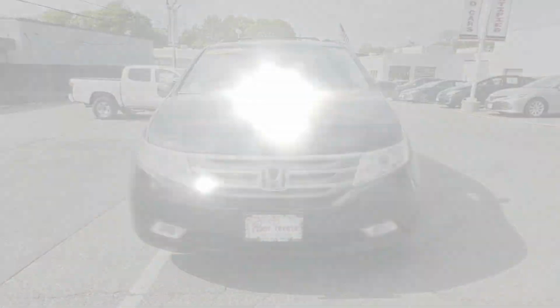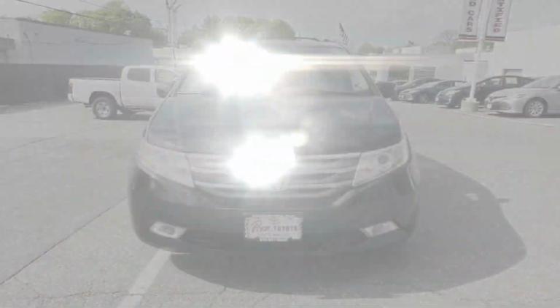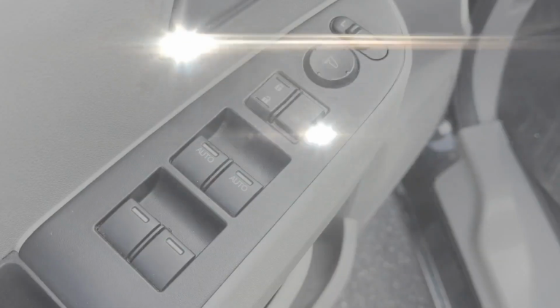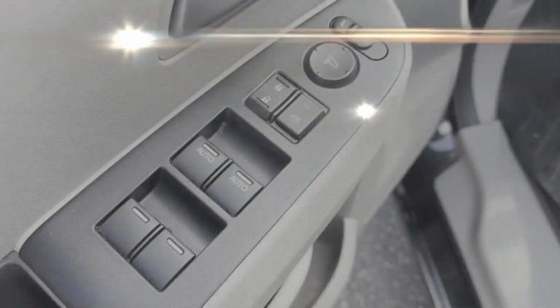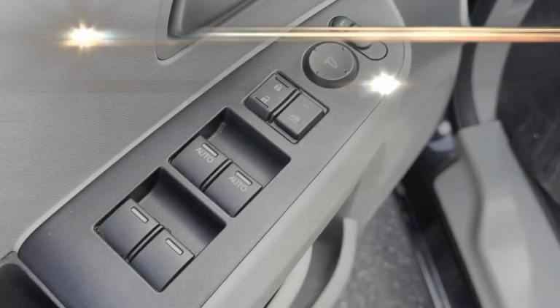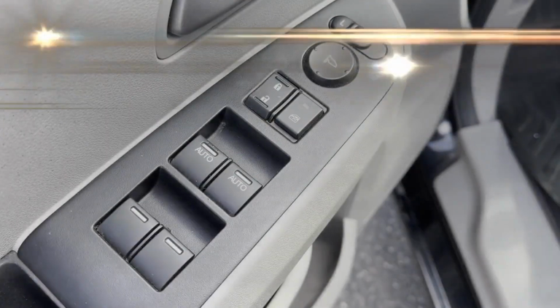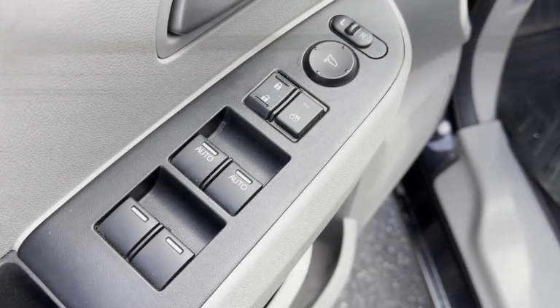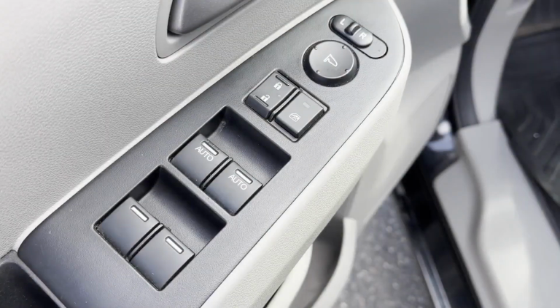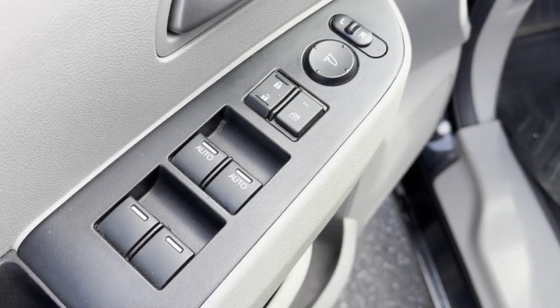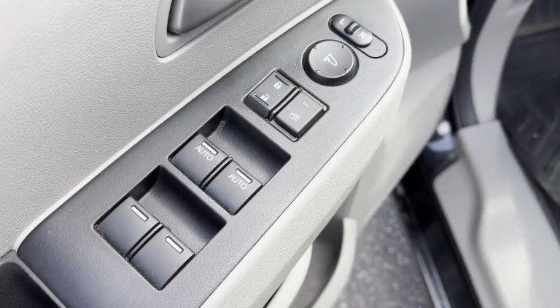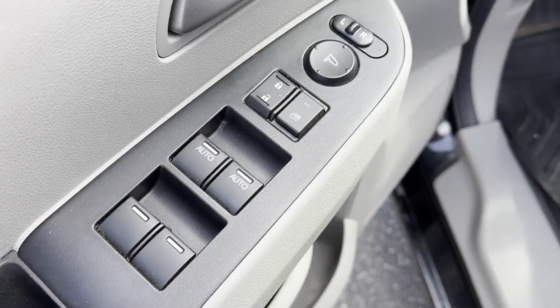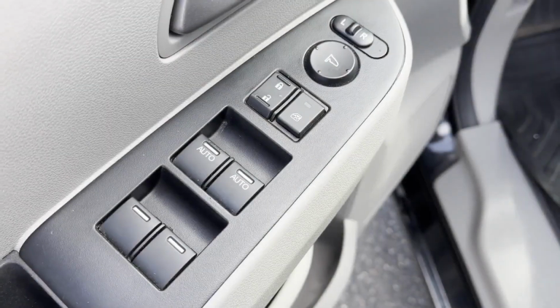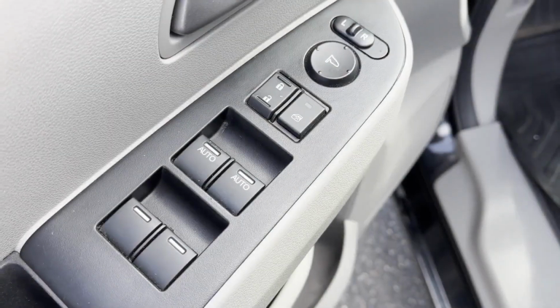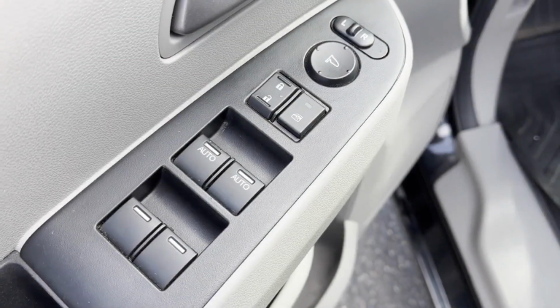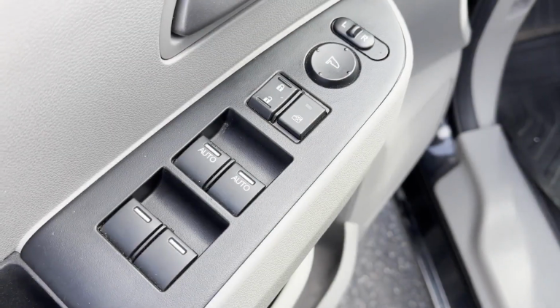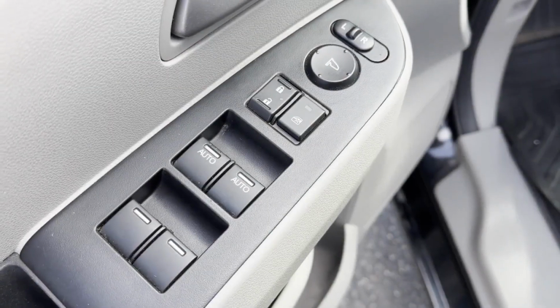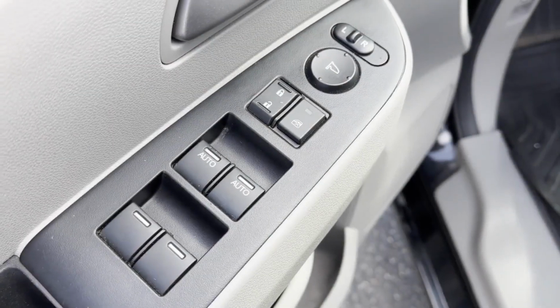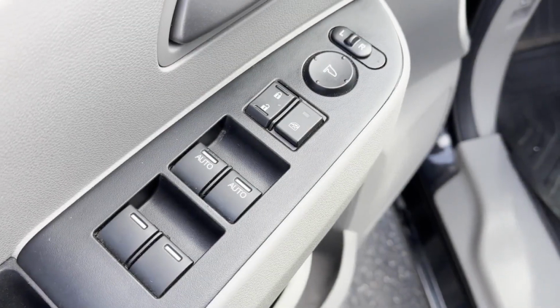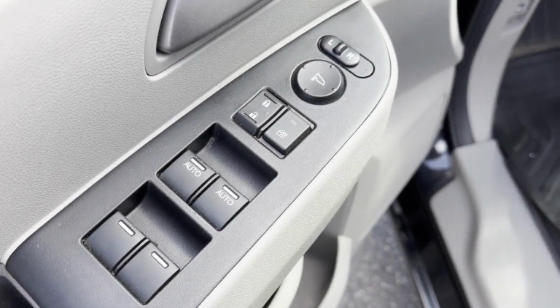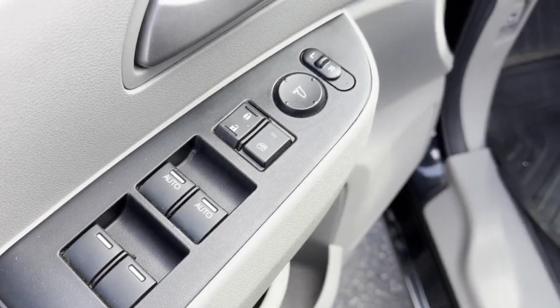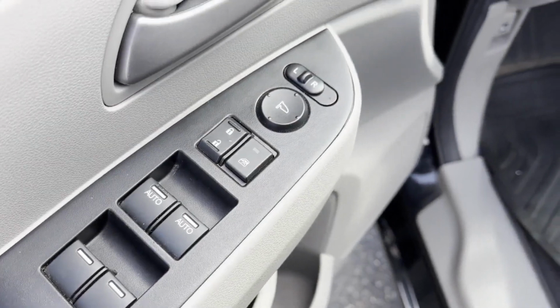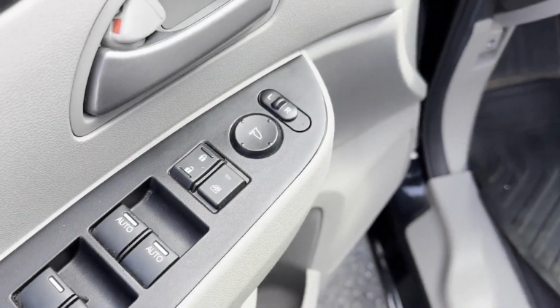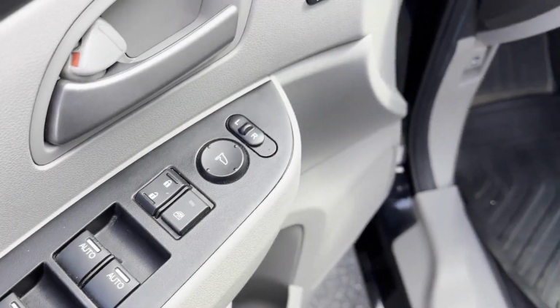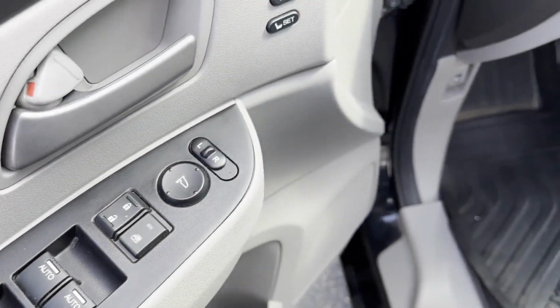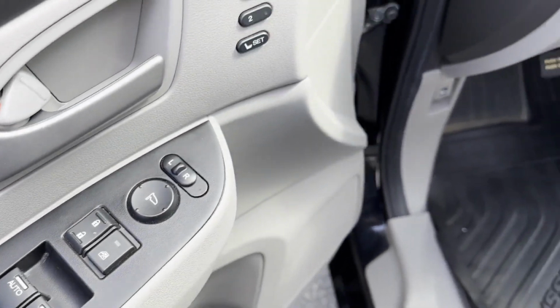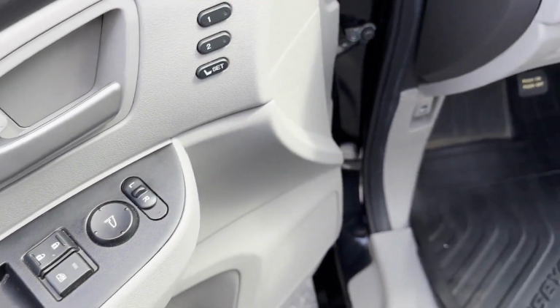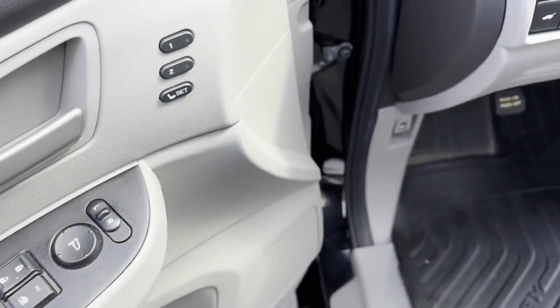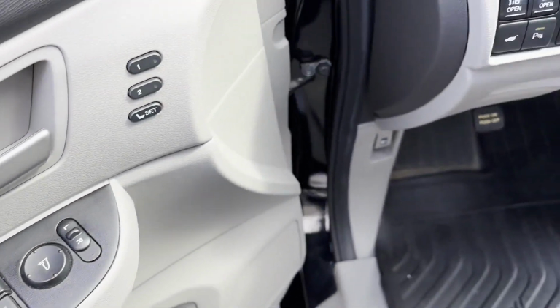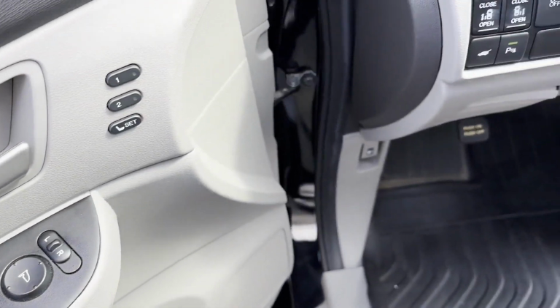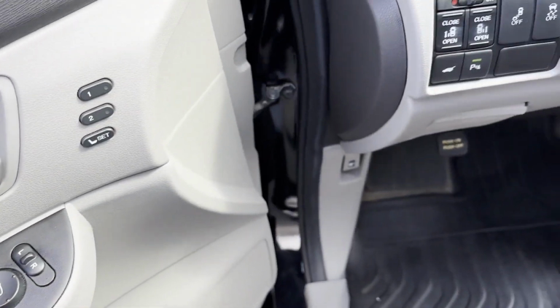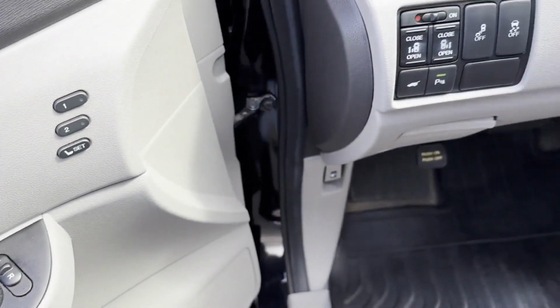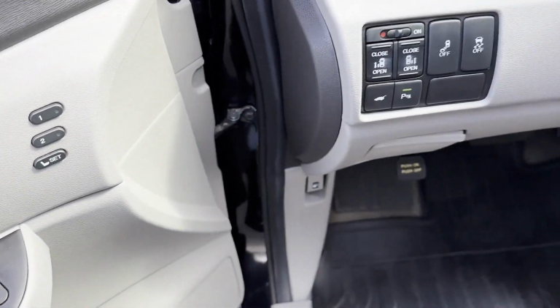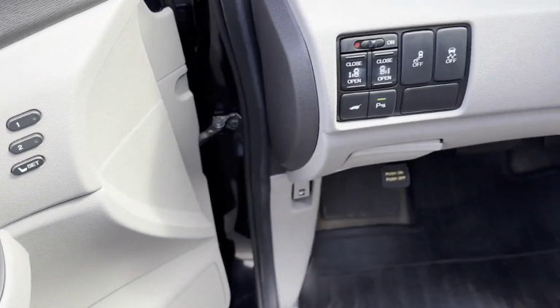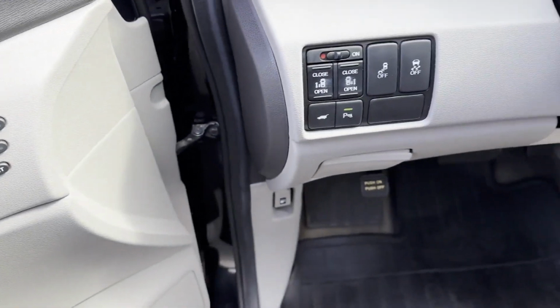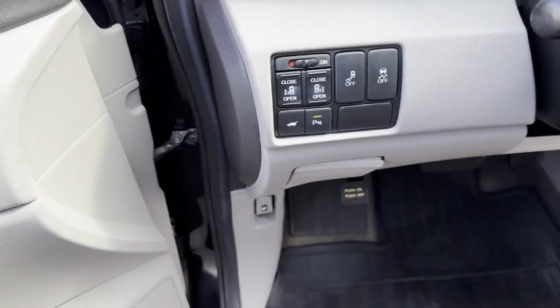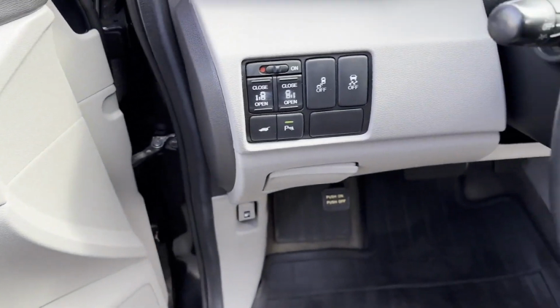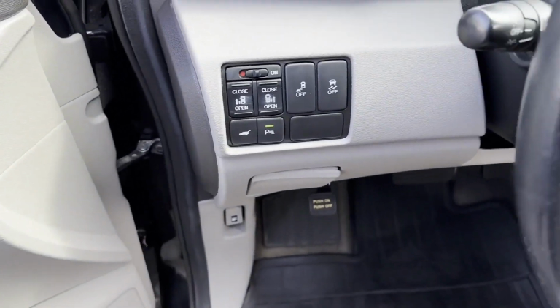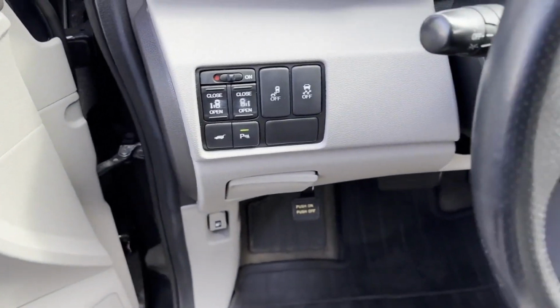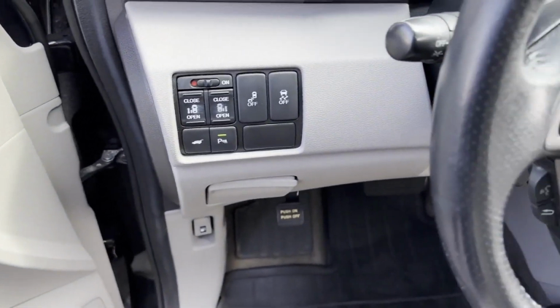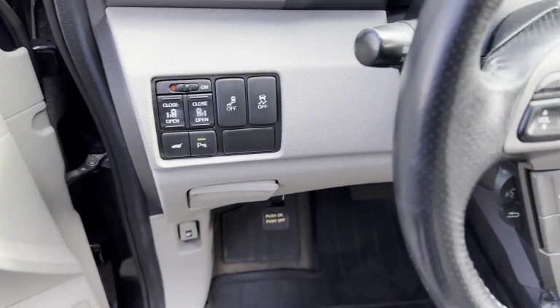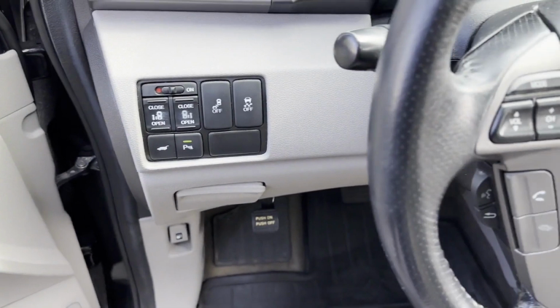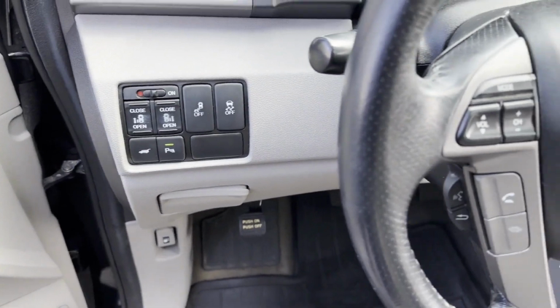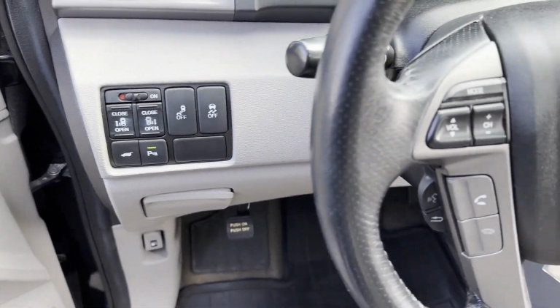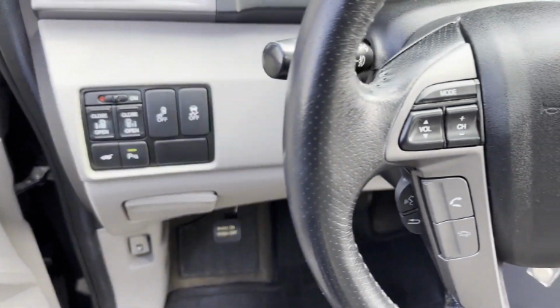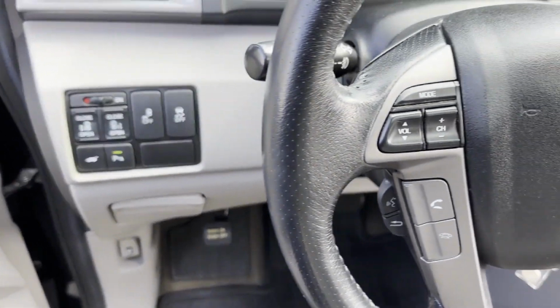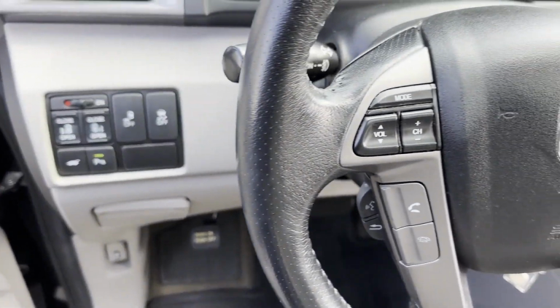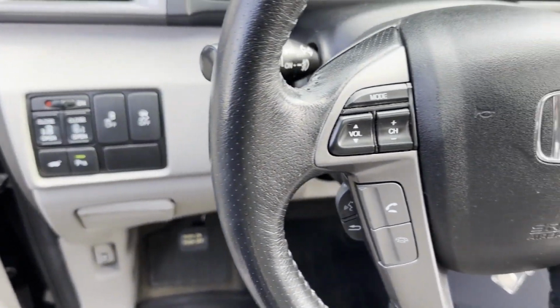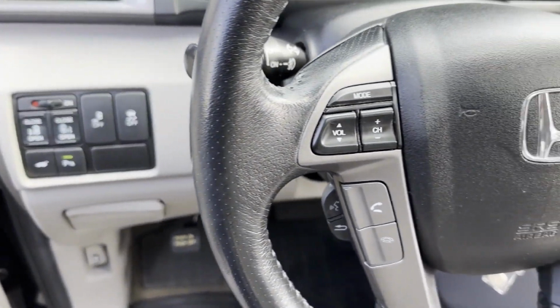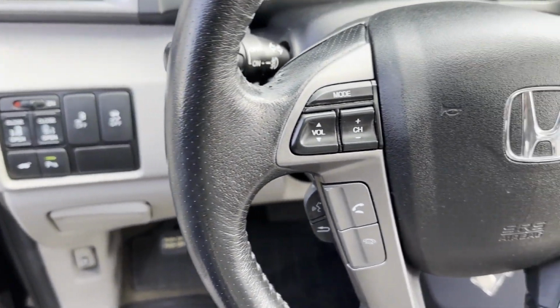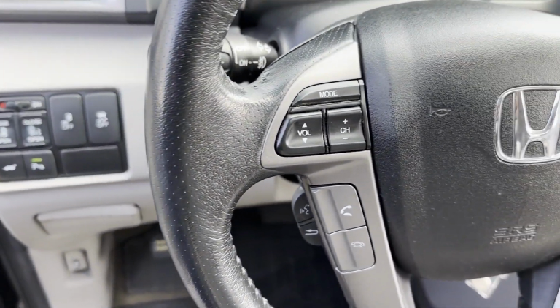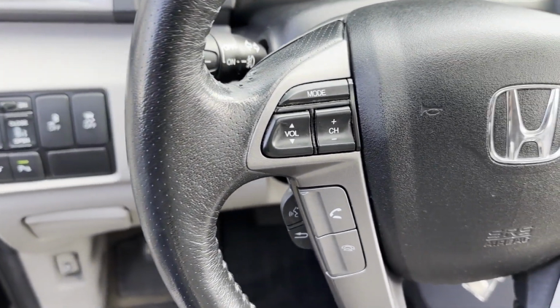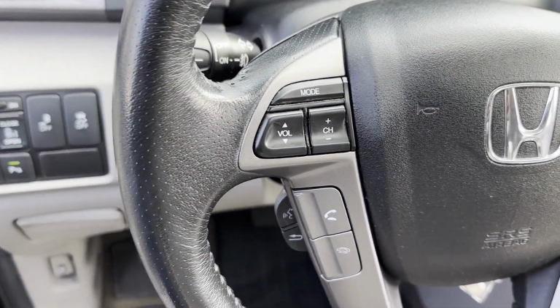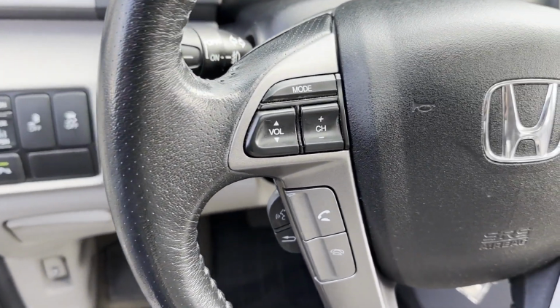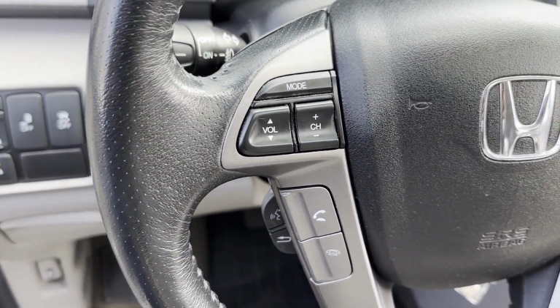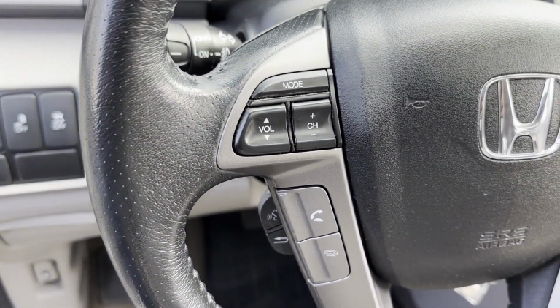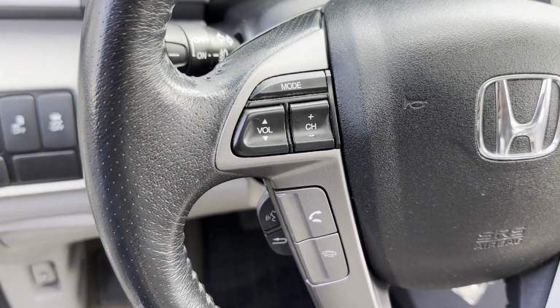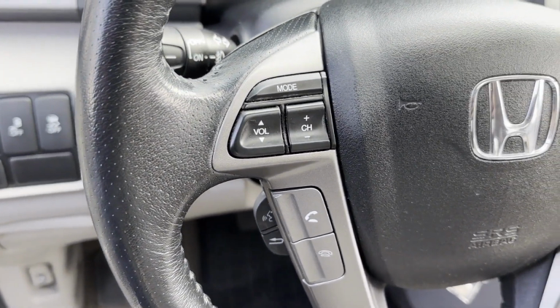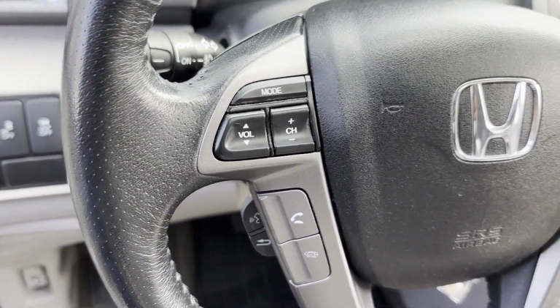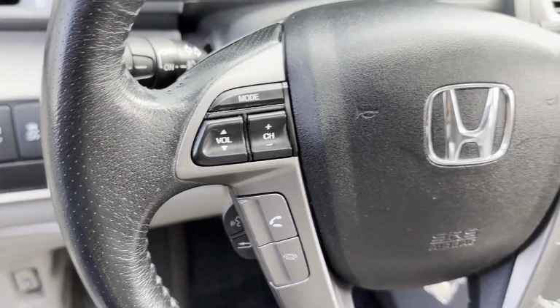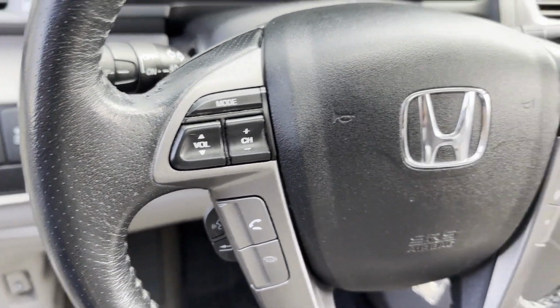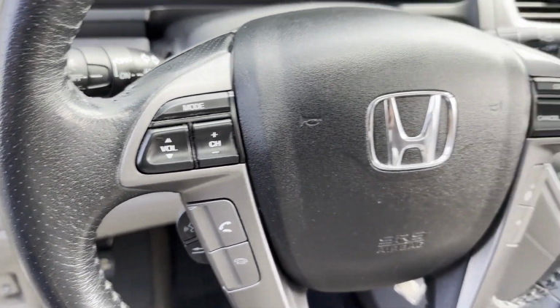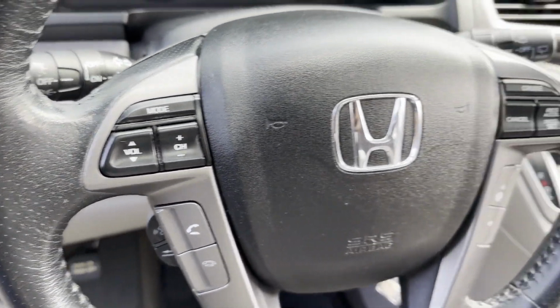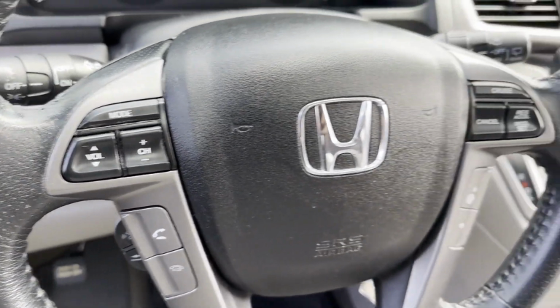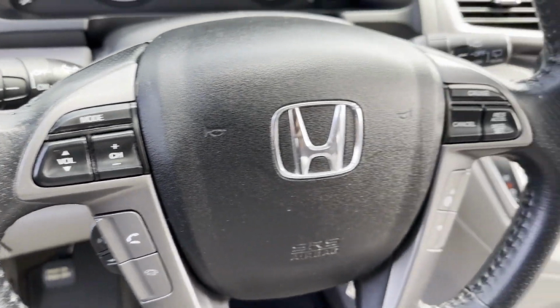Rear air conditioning. Power driver seat. Power passenger seat. Bluetooth. Power lift gate. Brake assist.